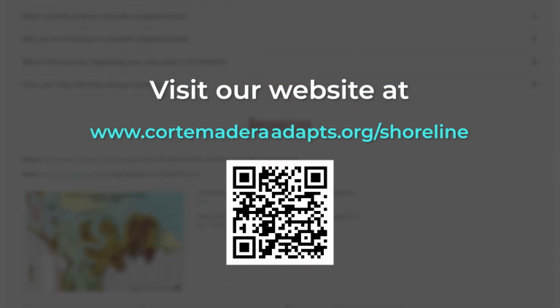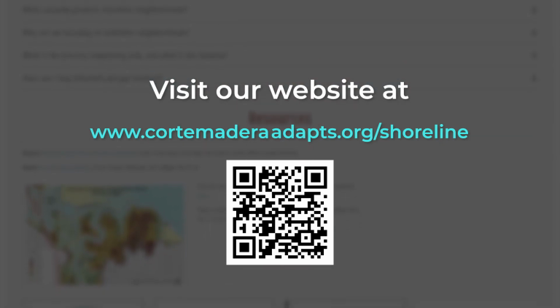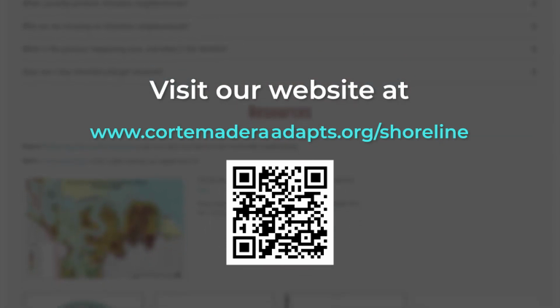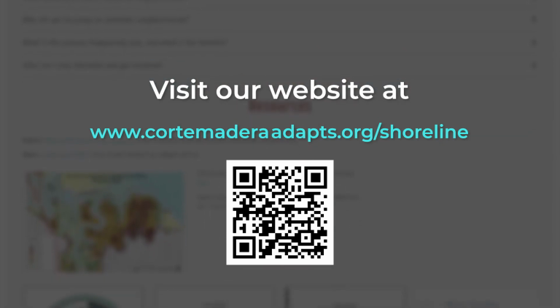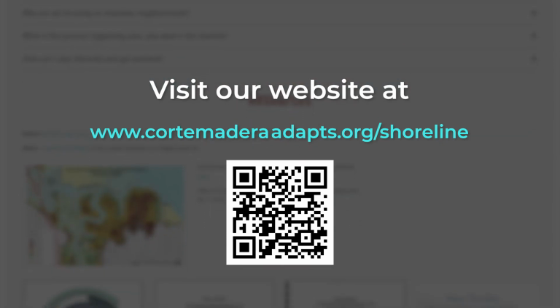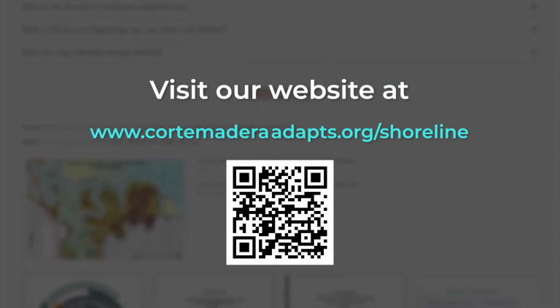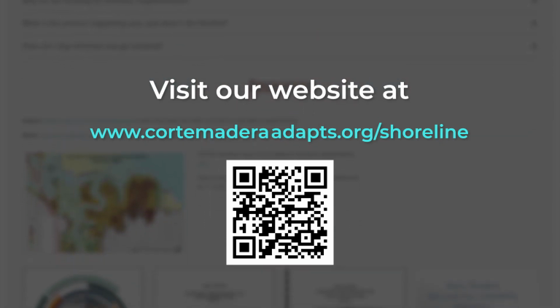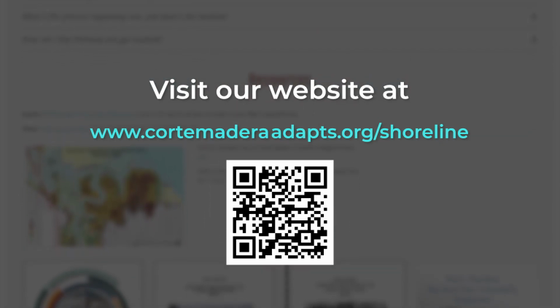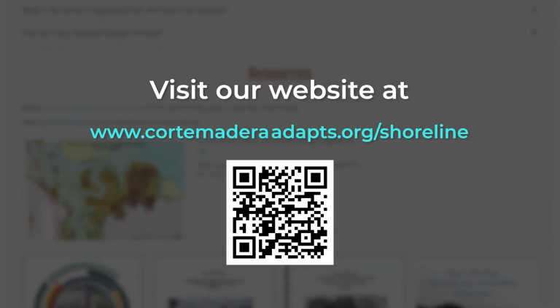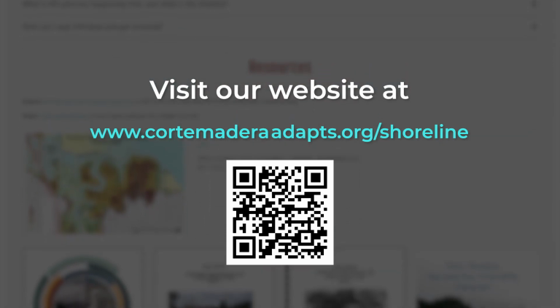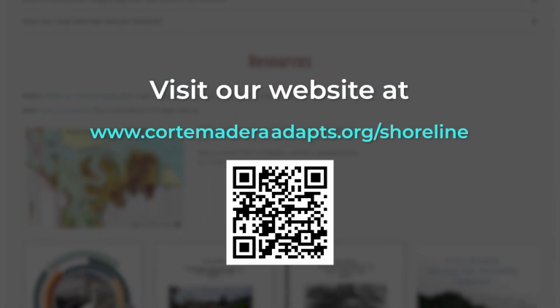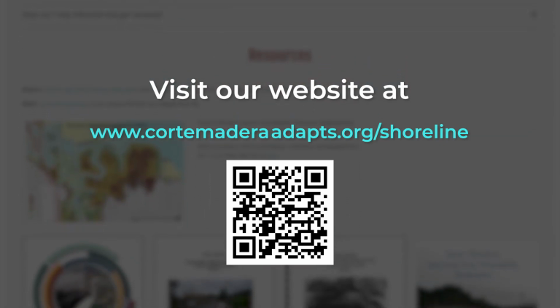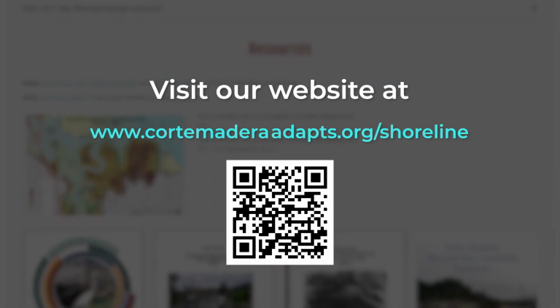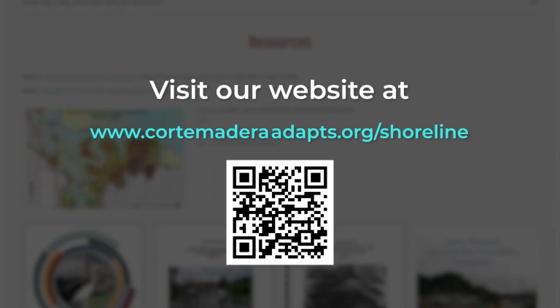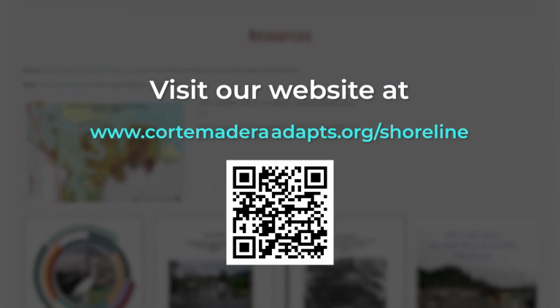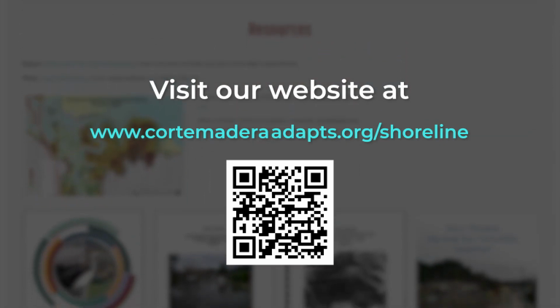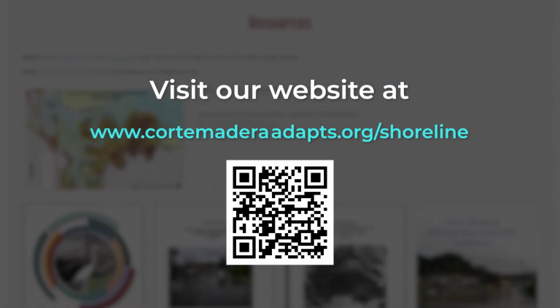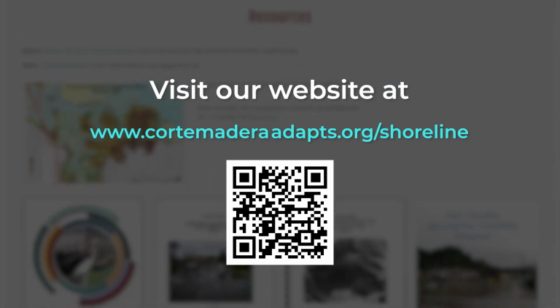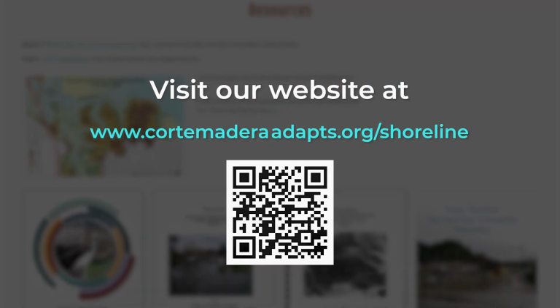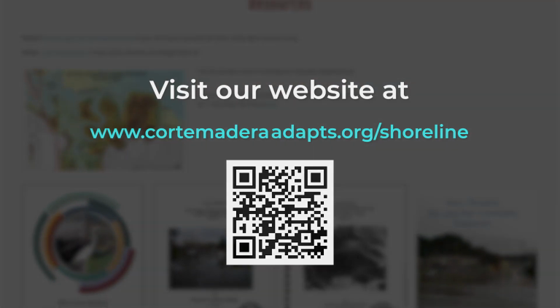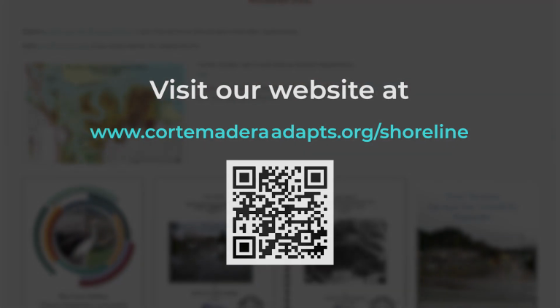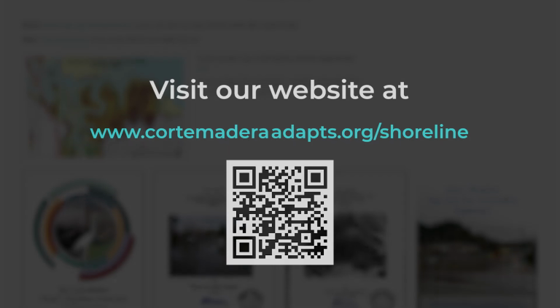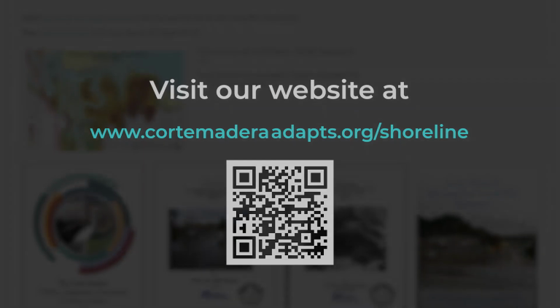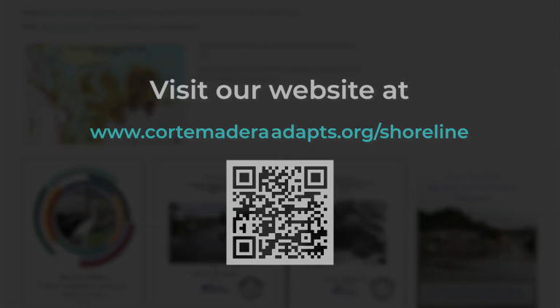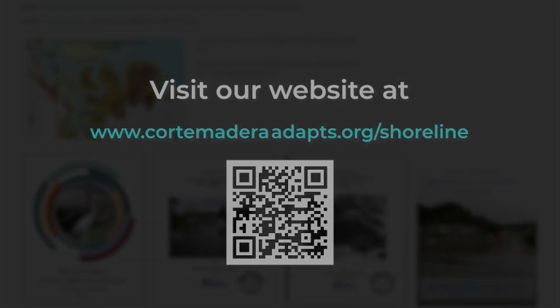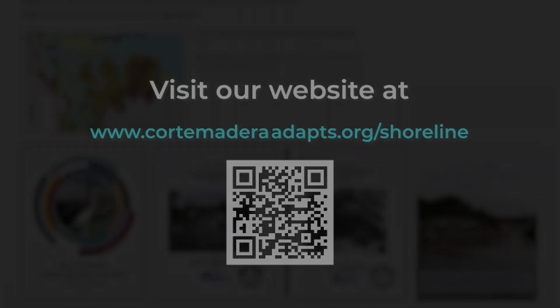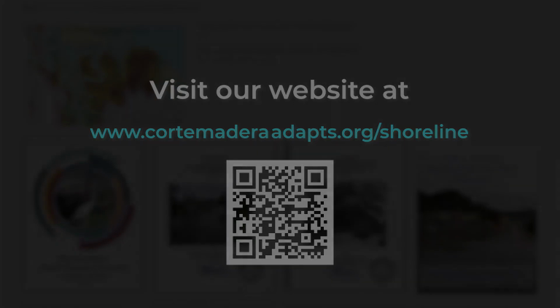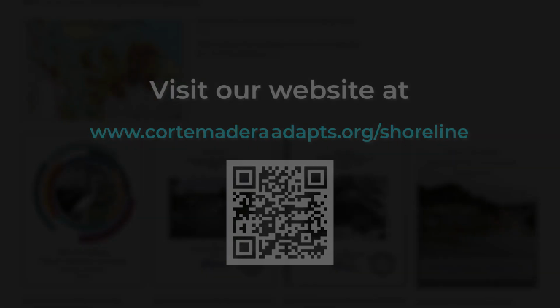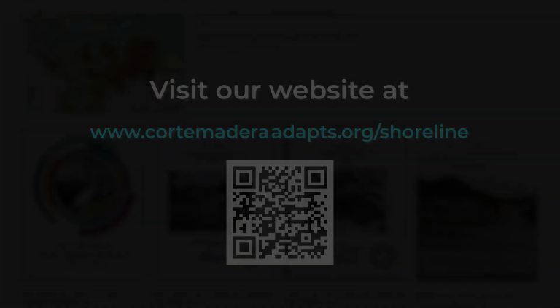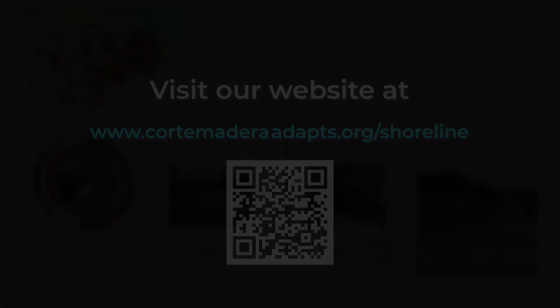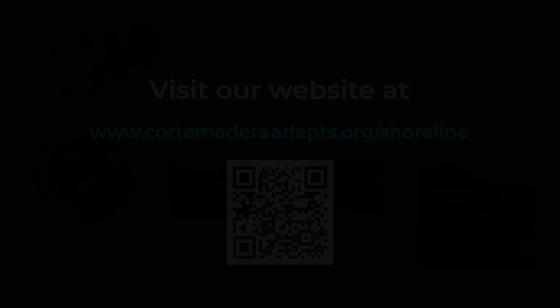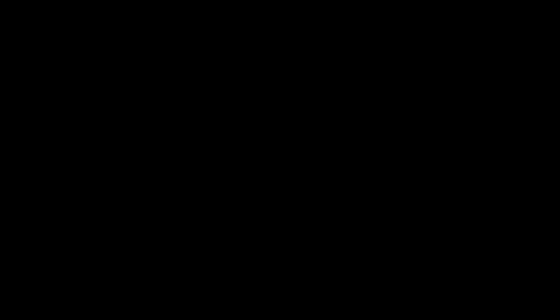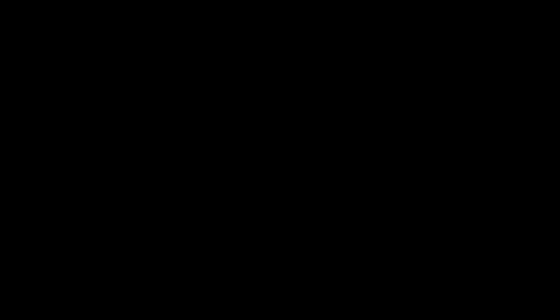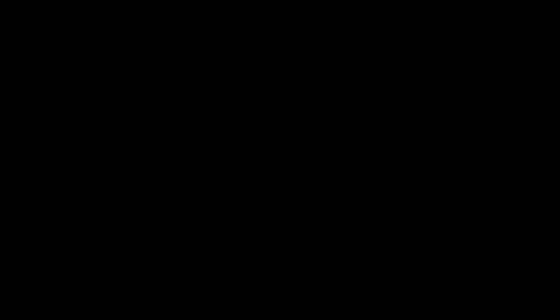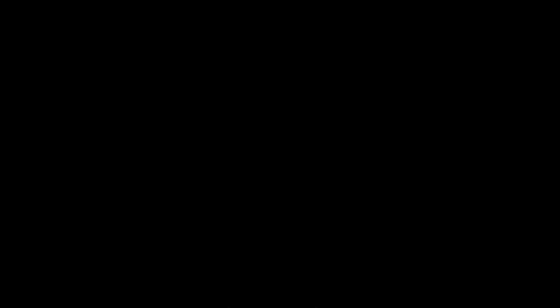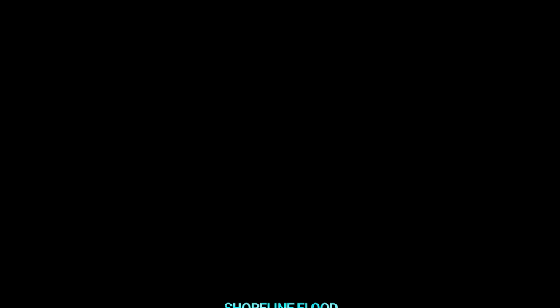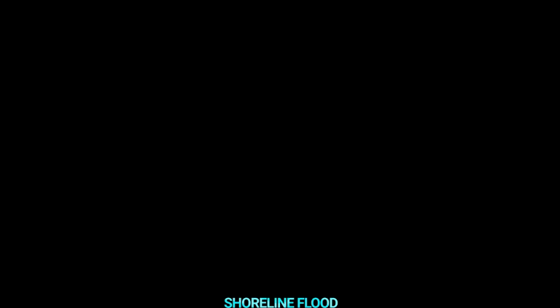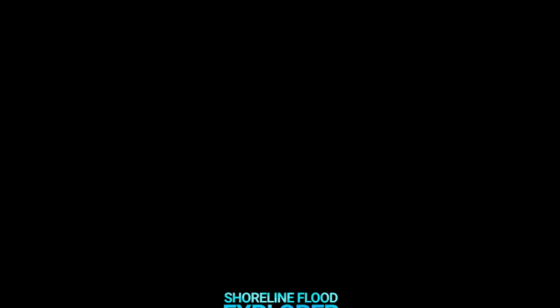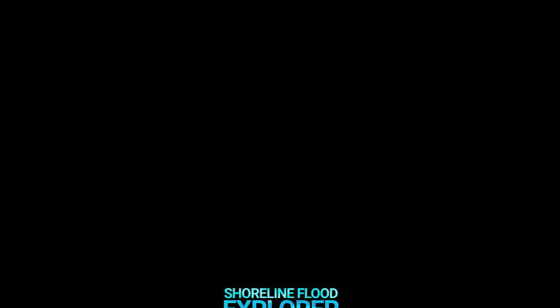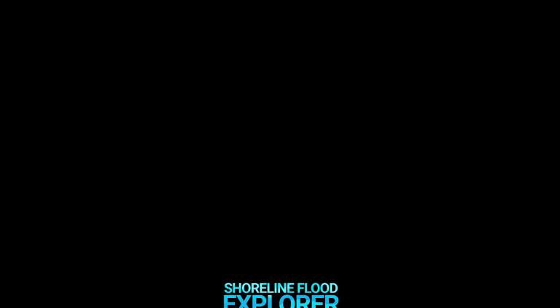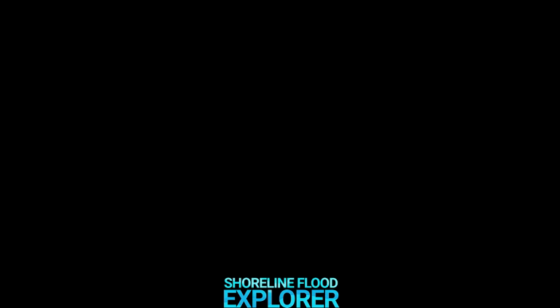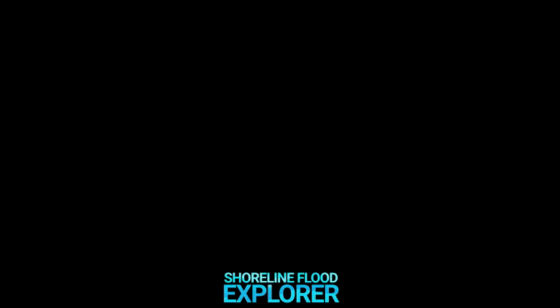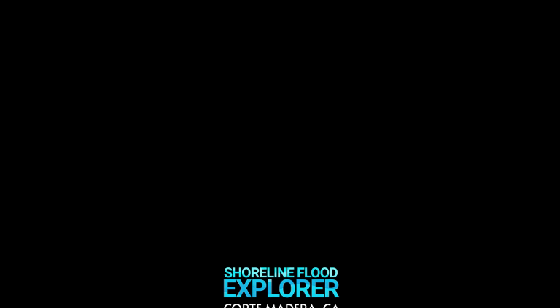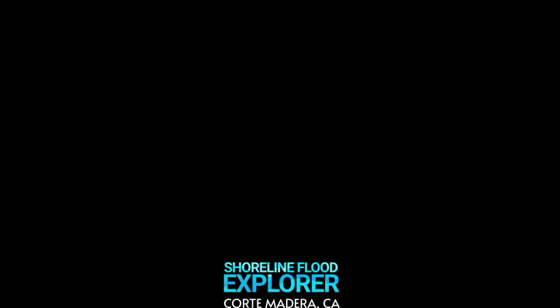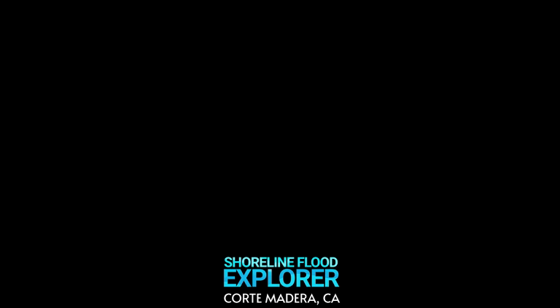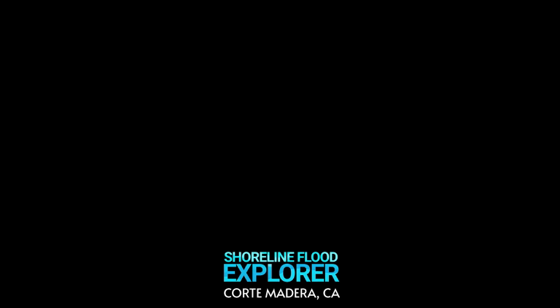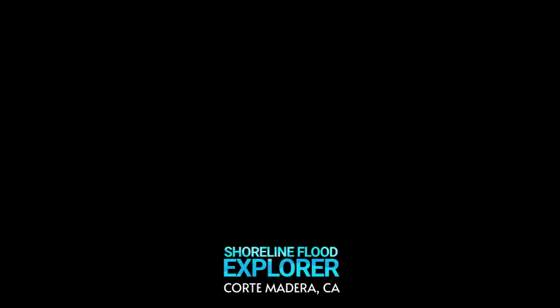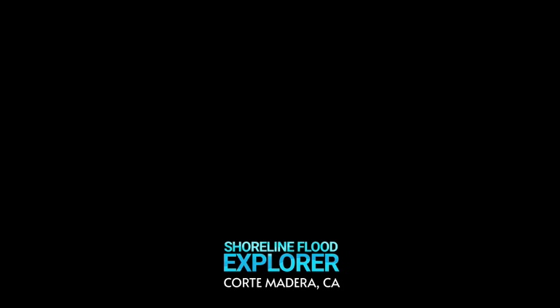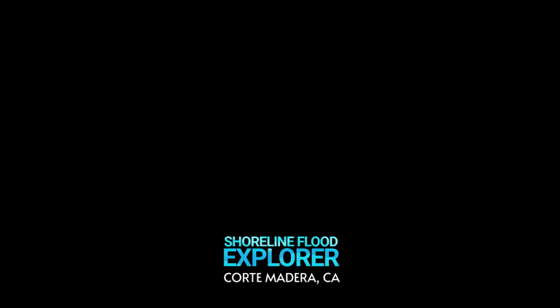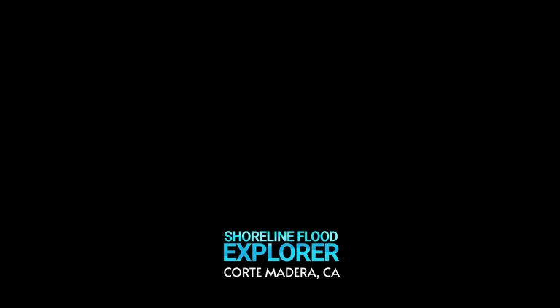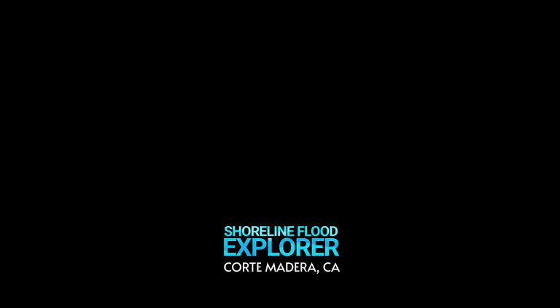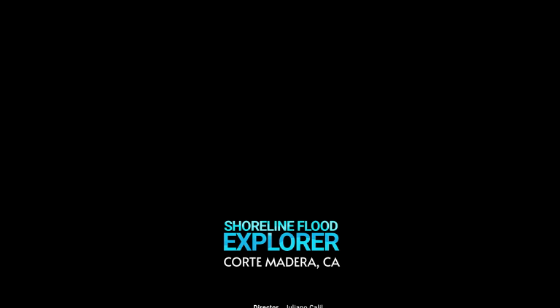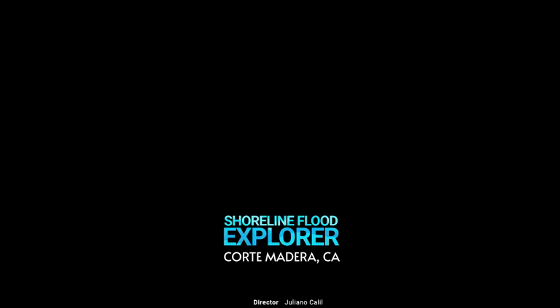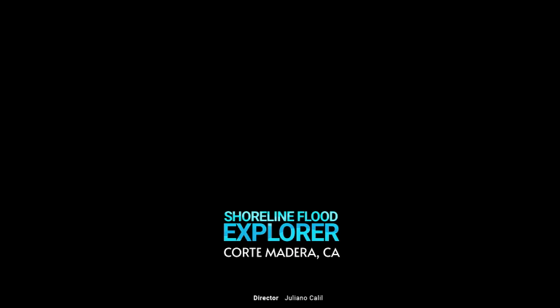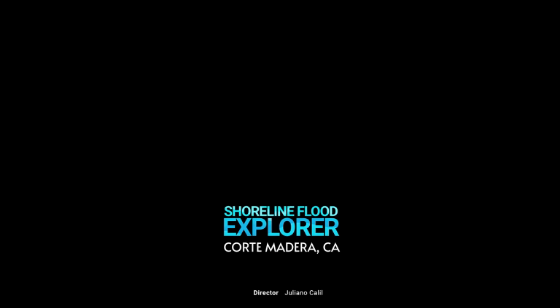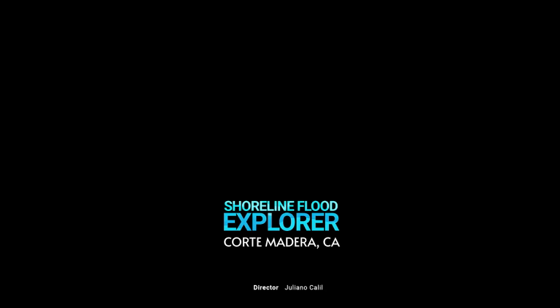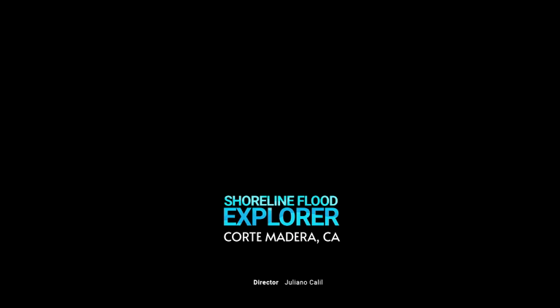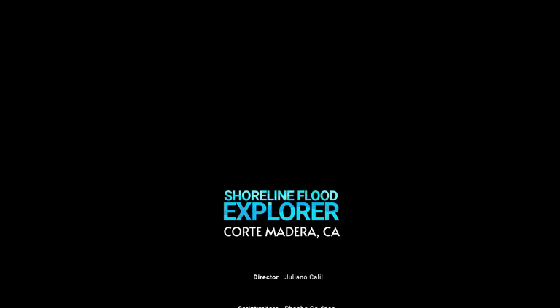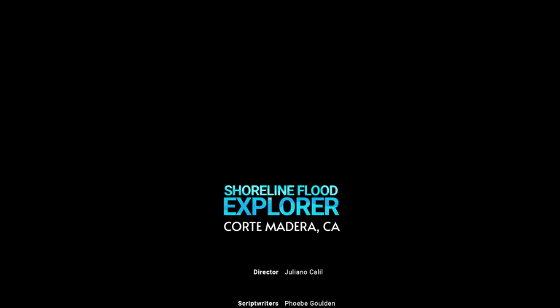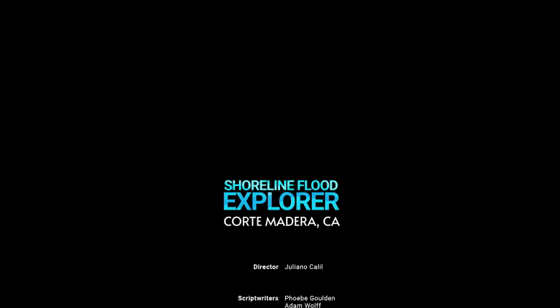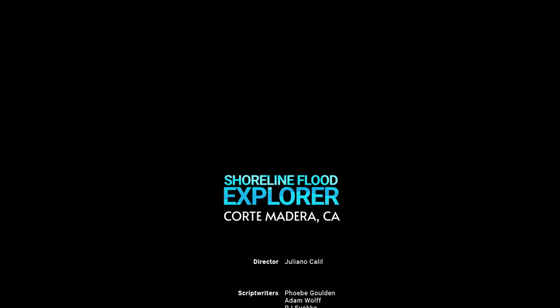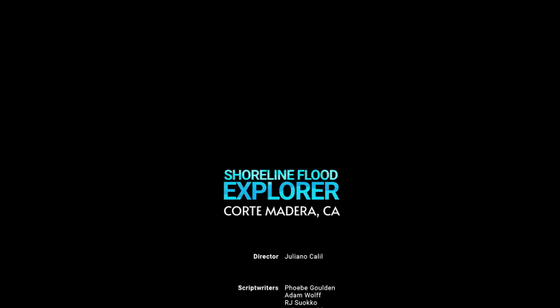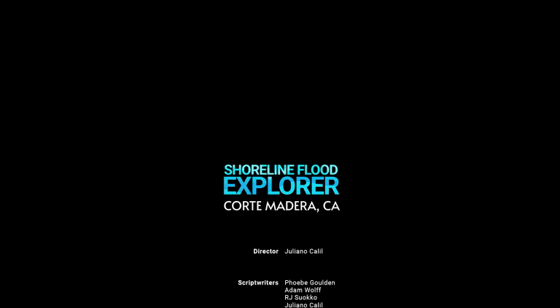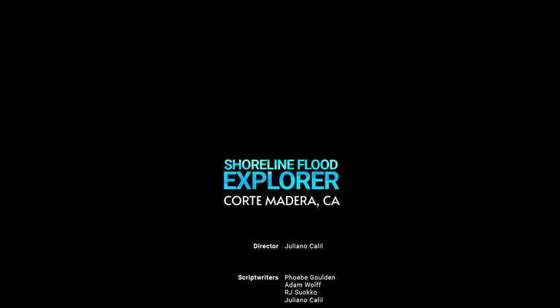Visit our website to learn more and get involved. Thank you for watching the Shoreline Flood Explorer, Corte Madera.